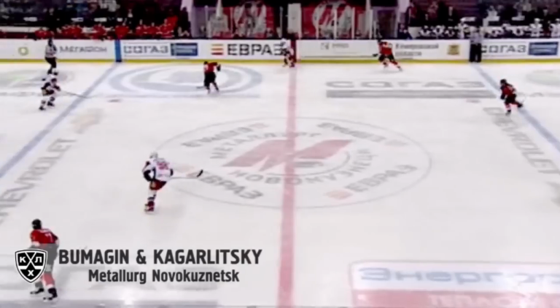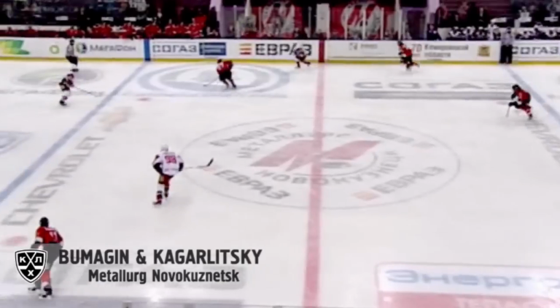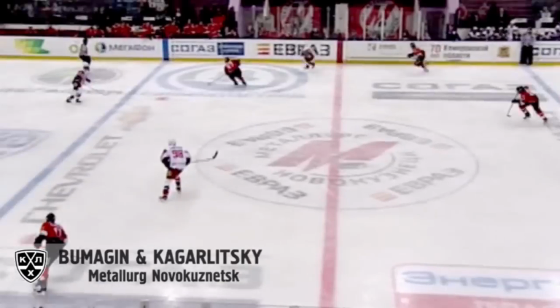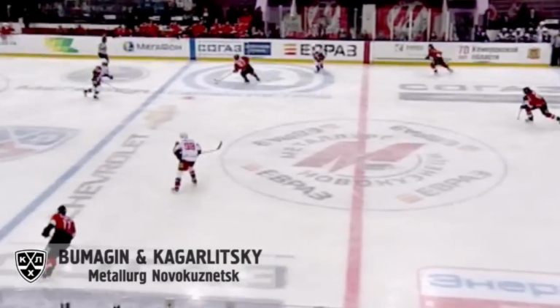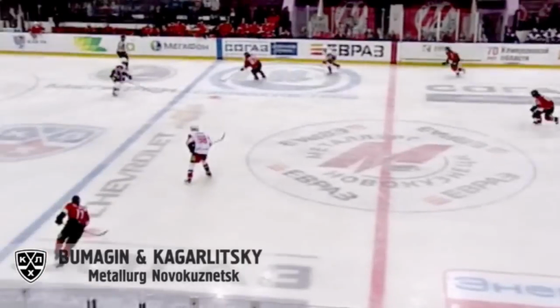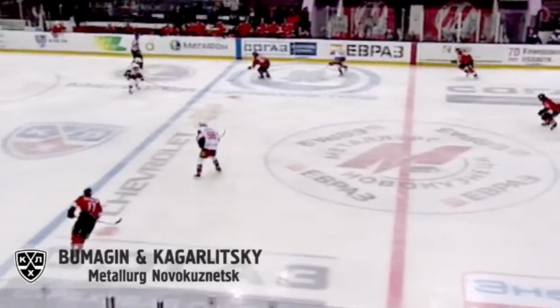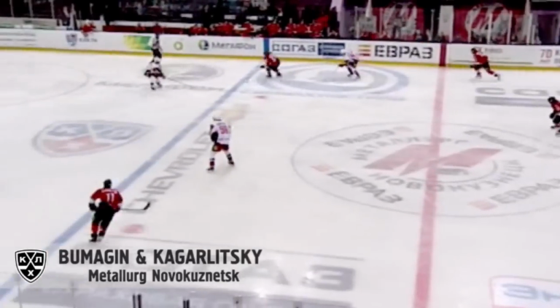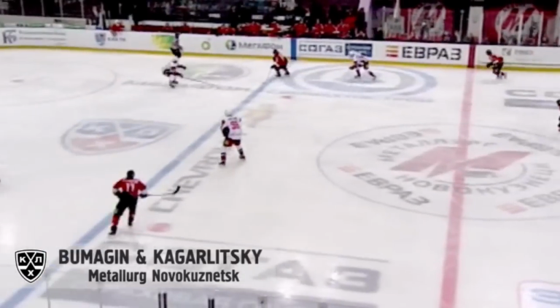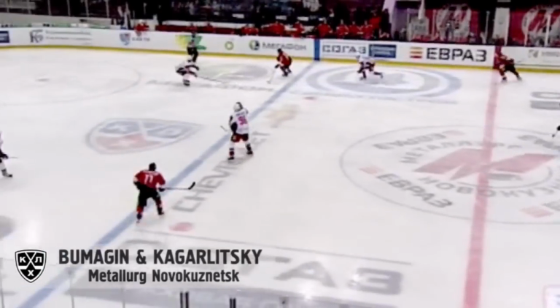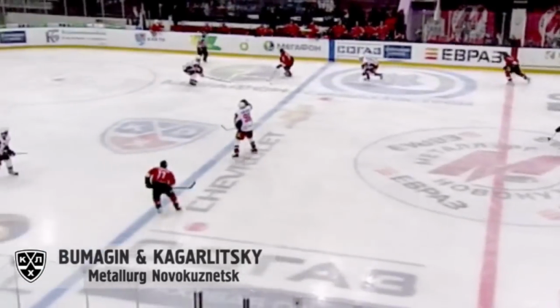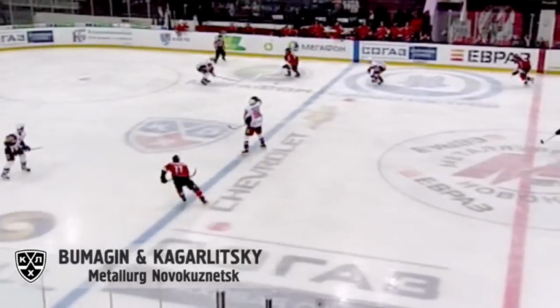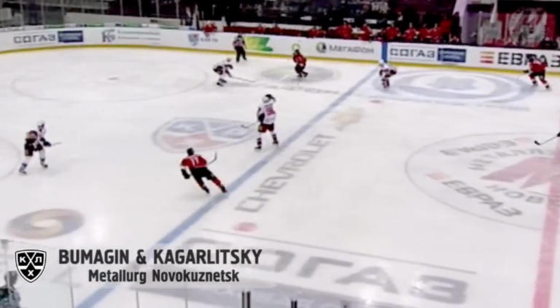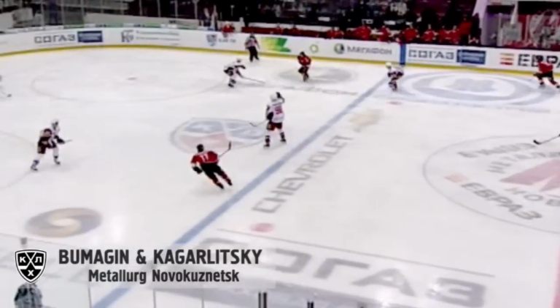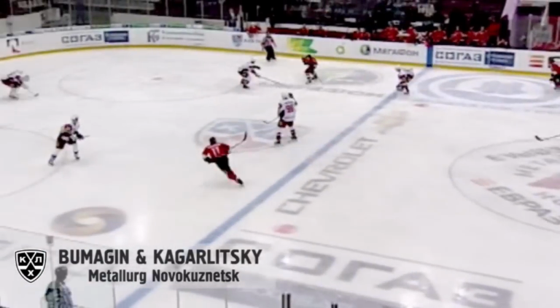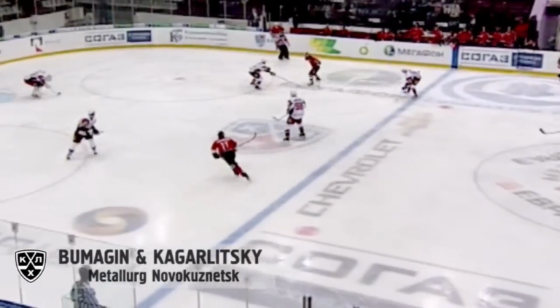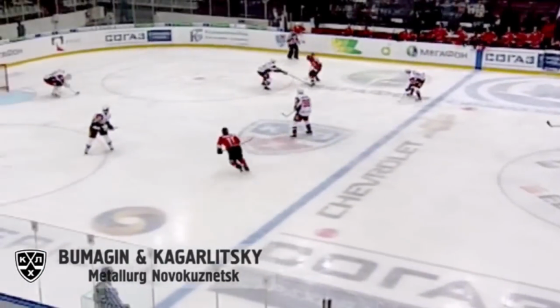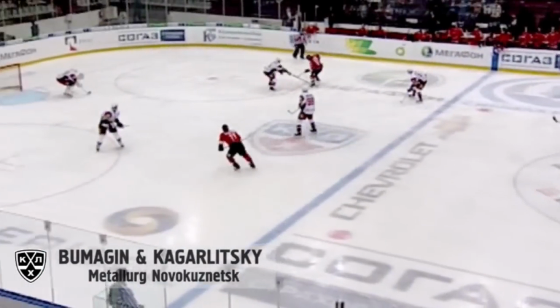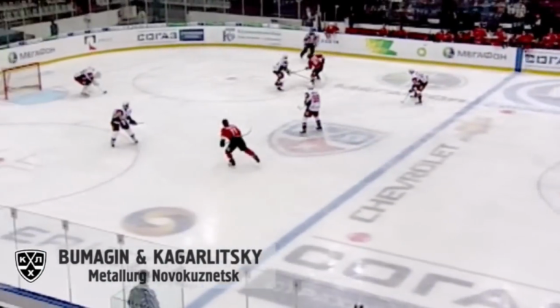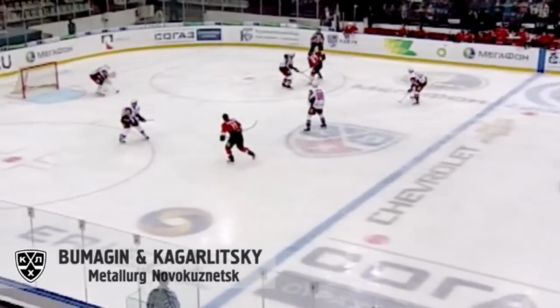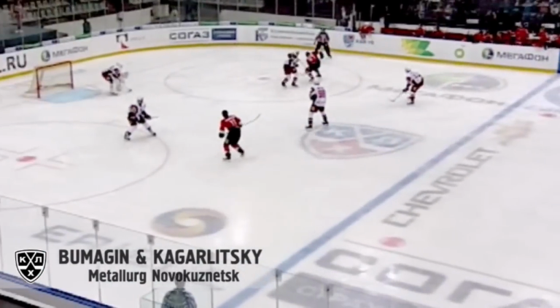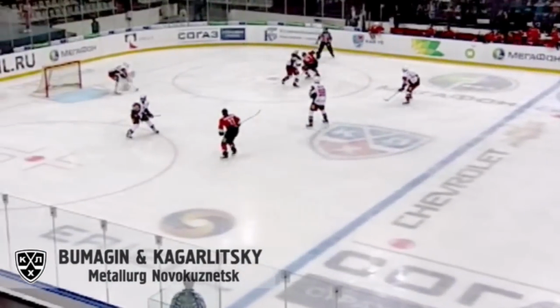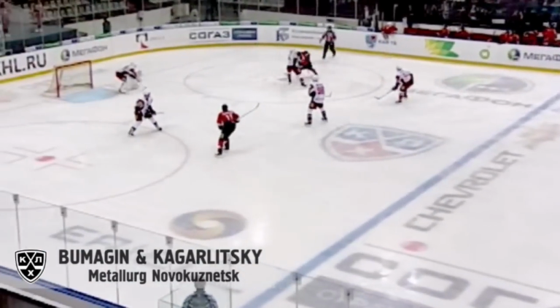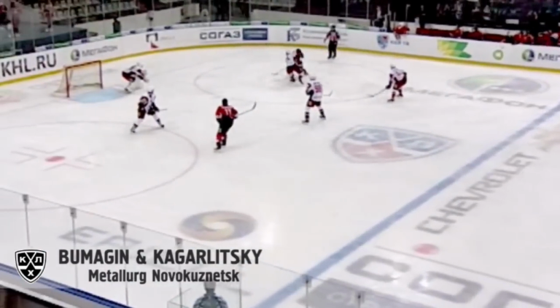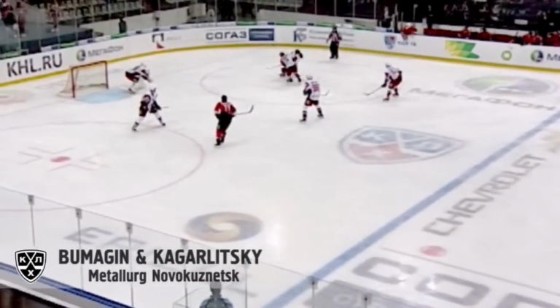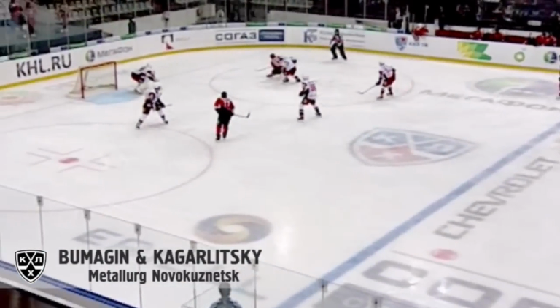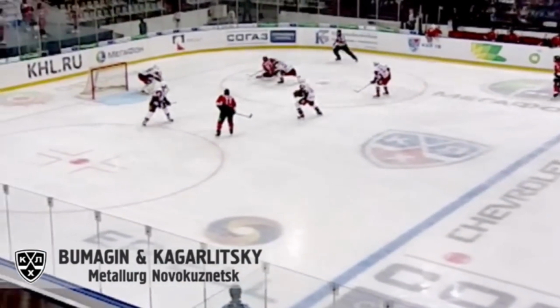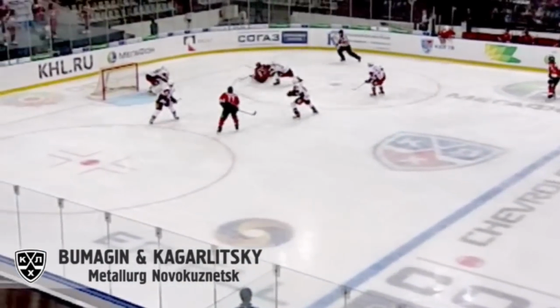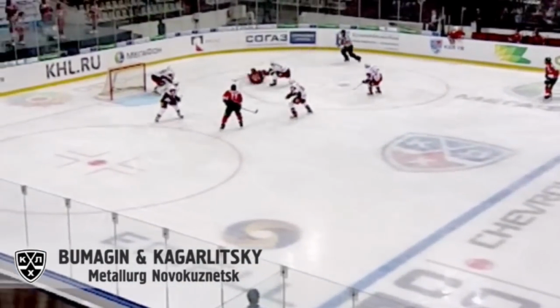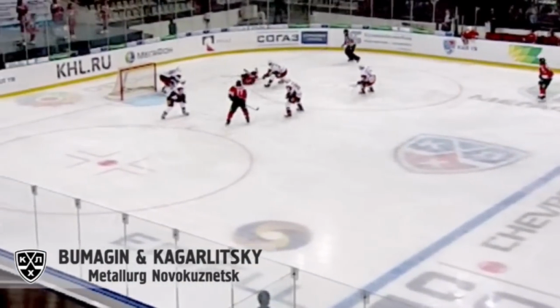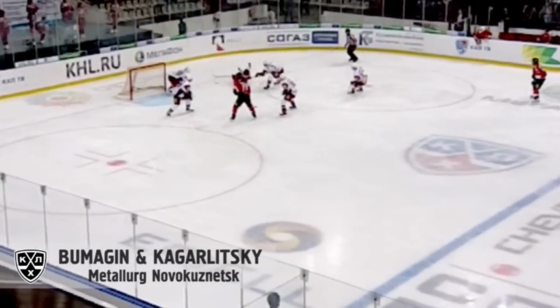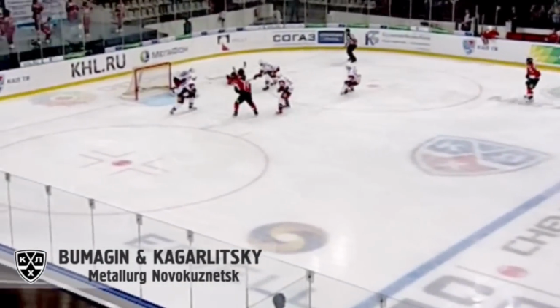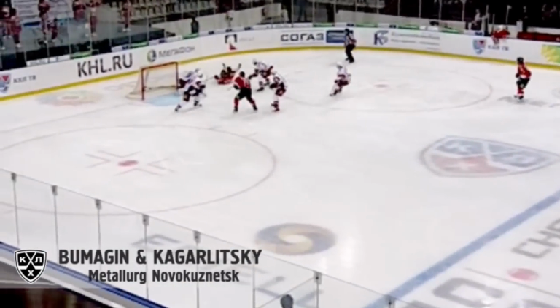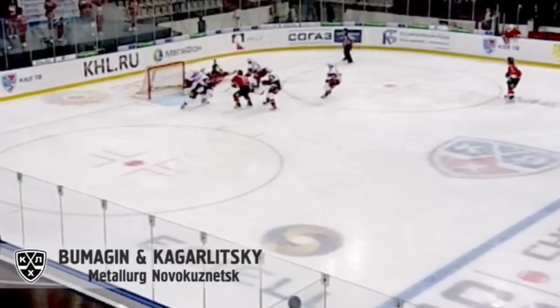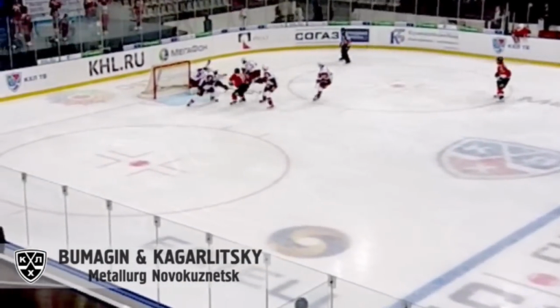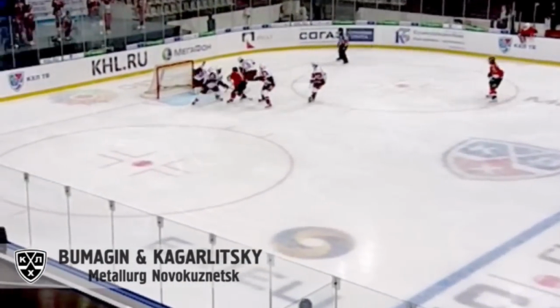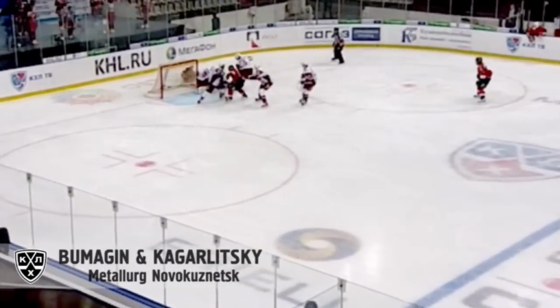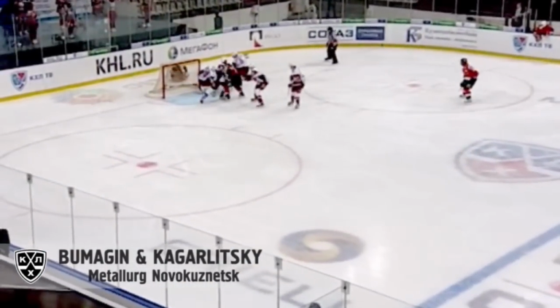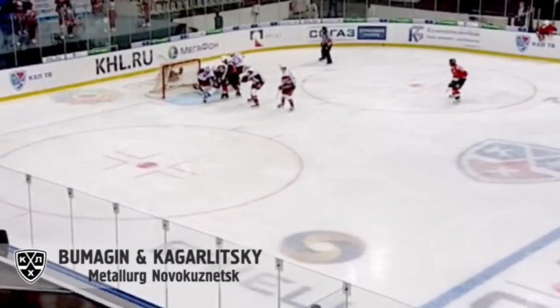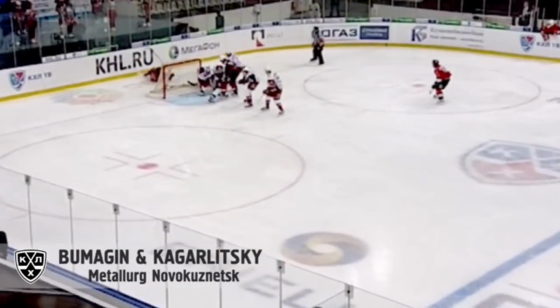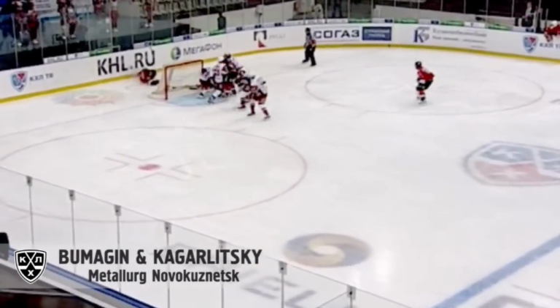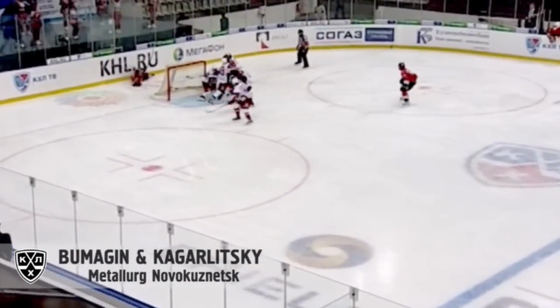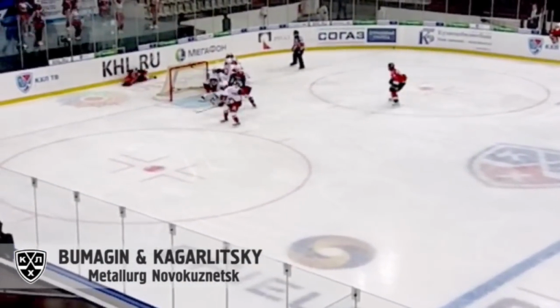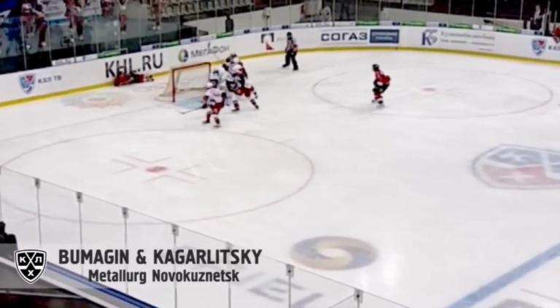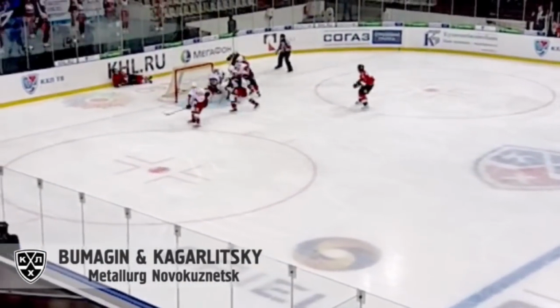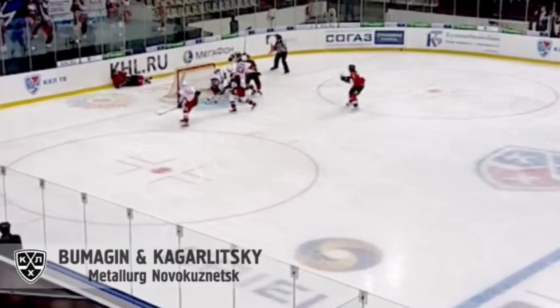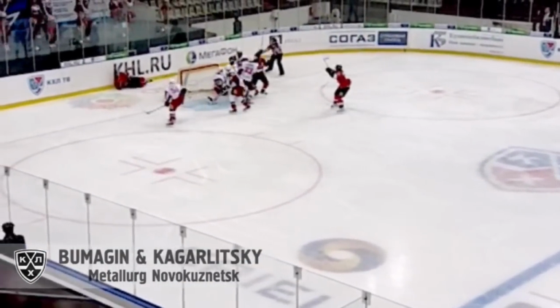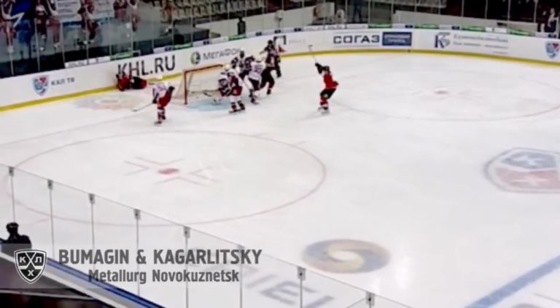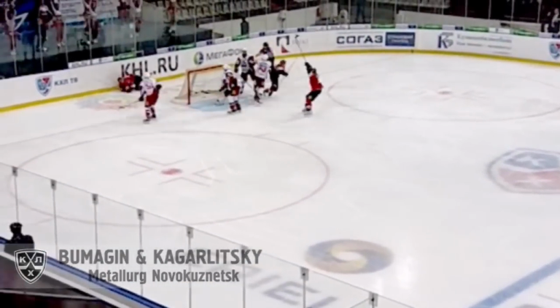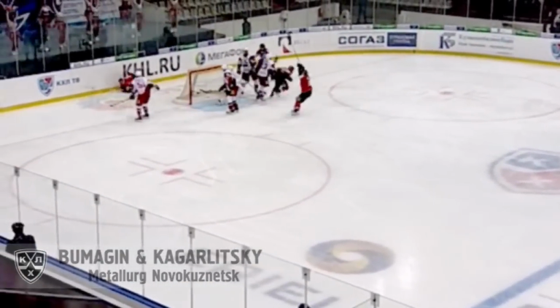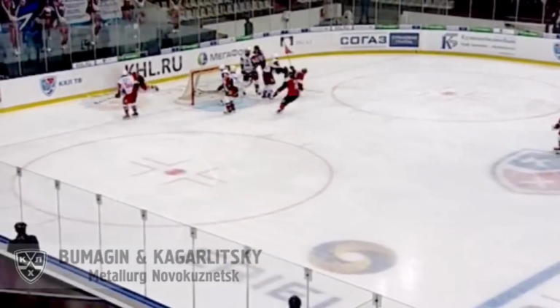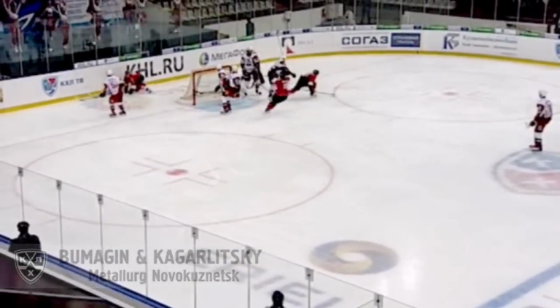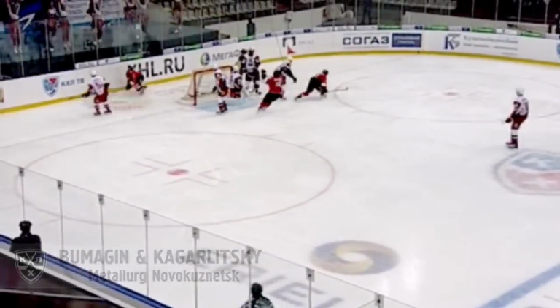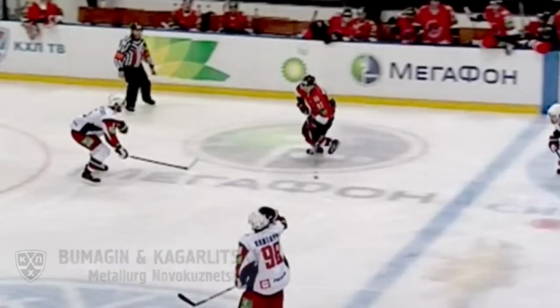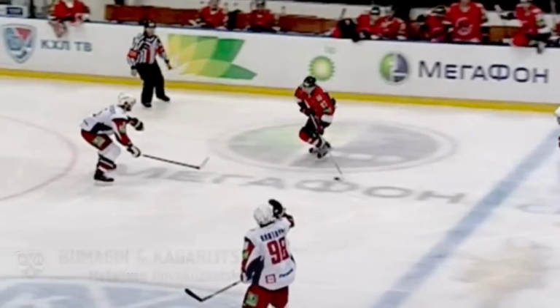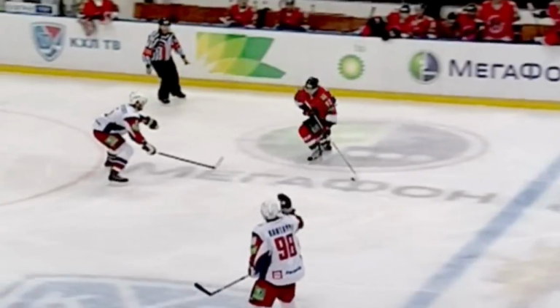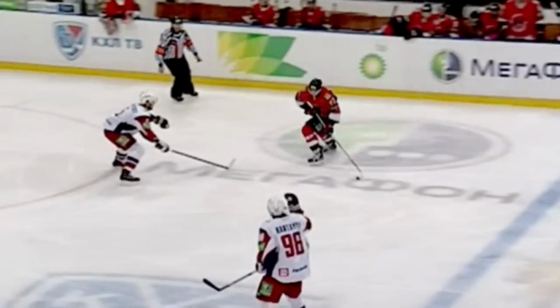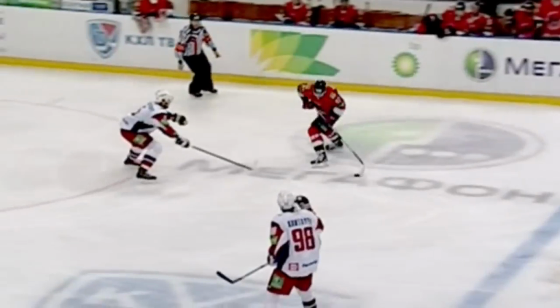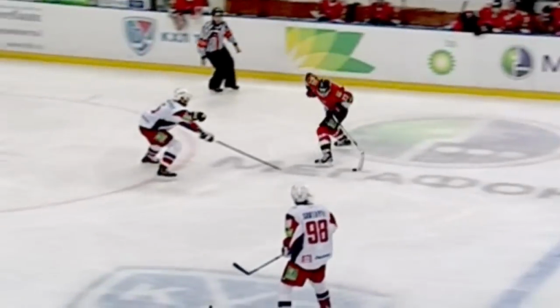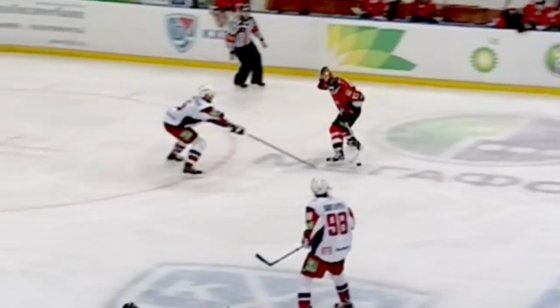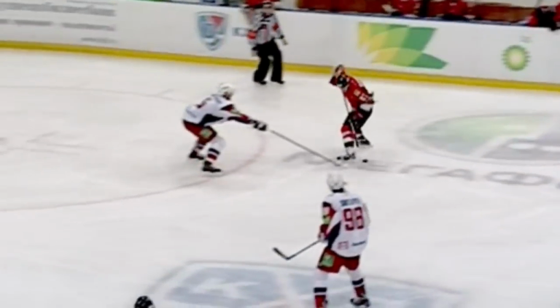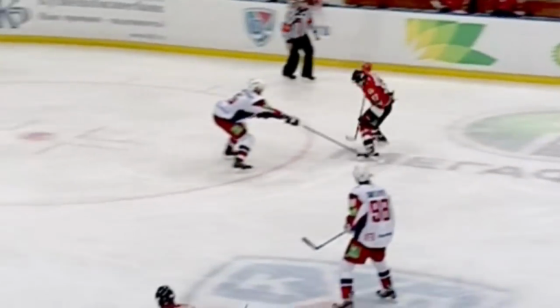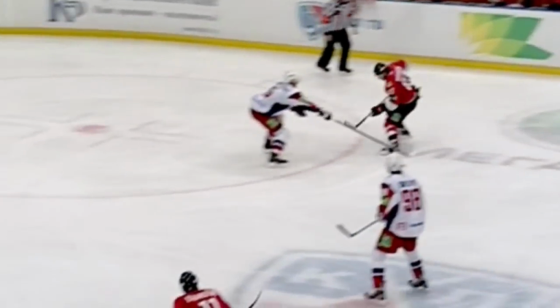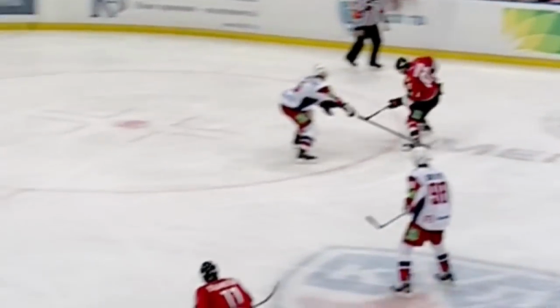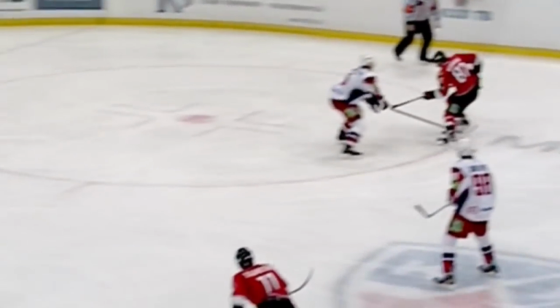Number 6 goes to Alex Bumagin, who does his best Alexander Ovechkin impersonation, setting up Dmitry Kogolitsky for a beautiful goal.